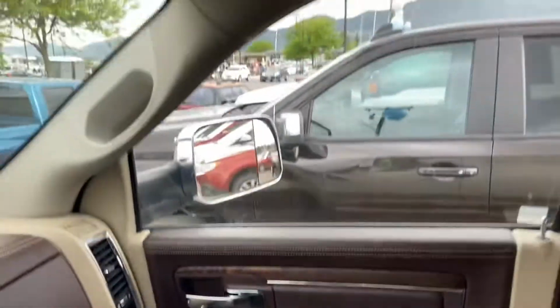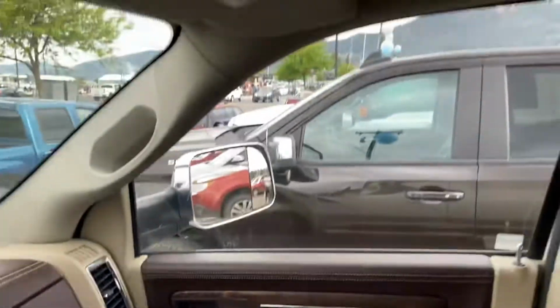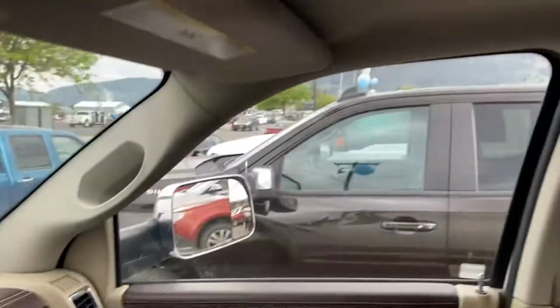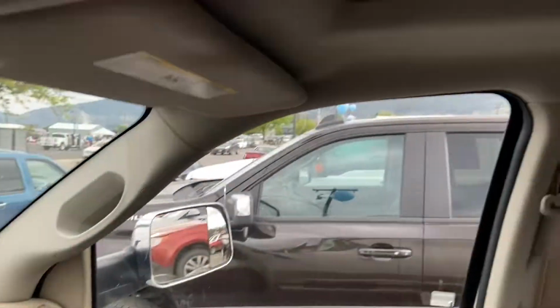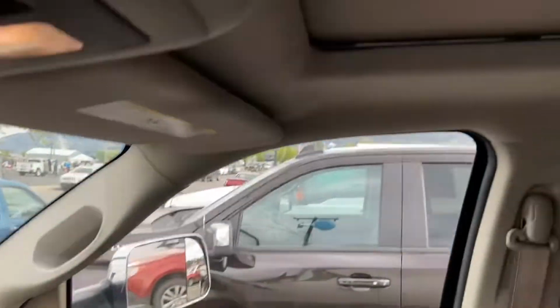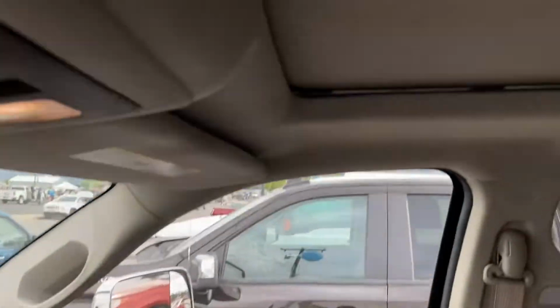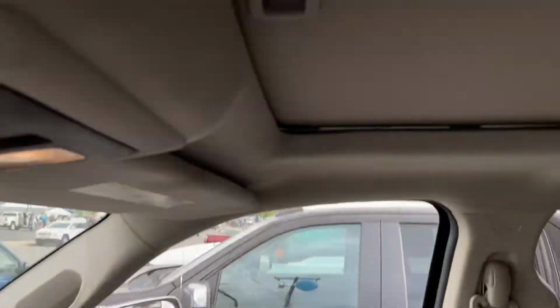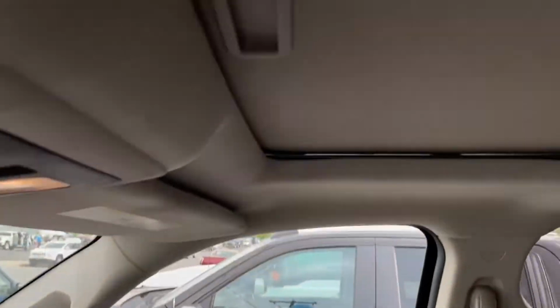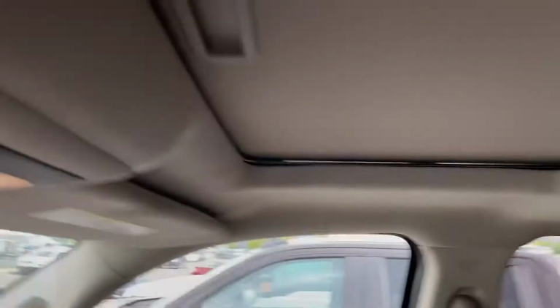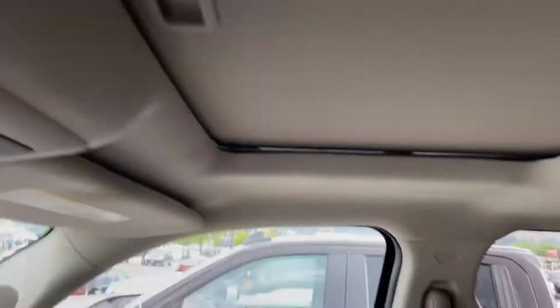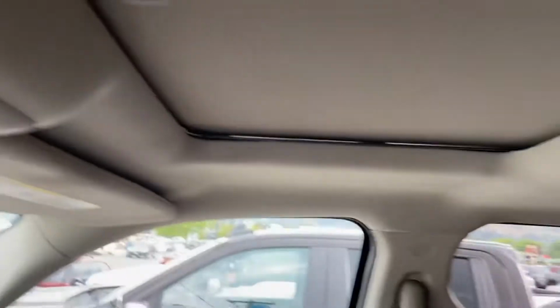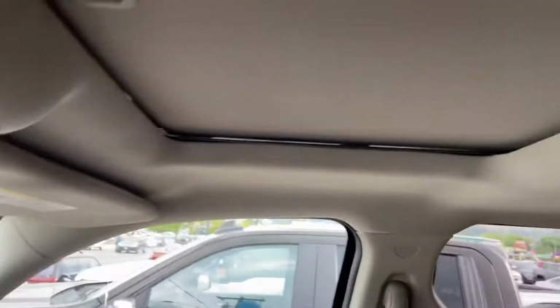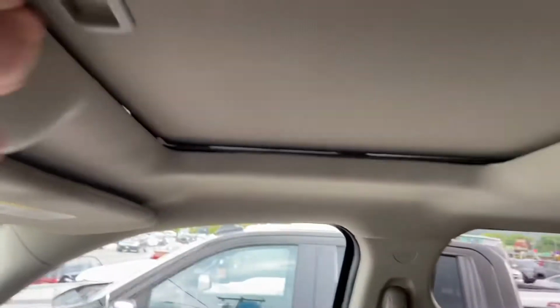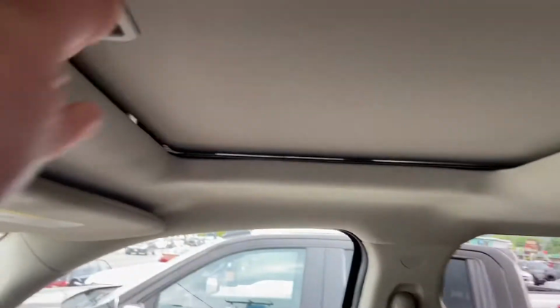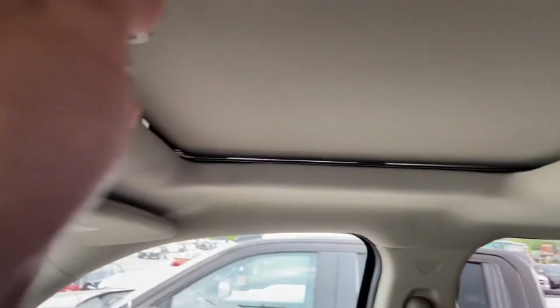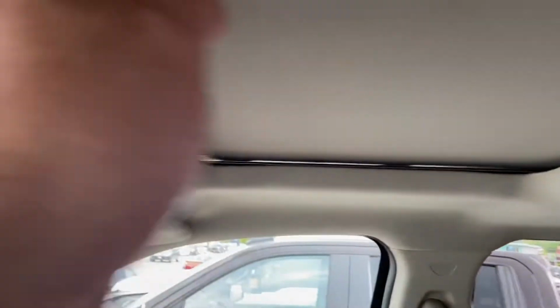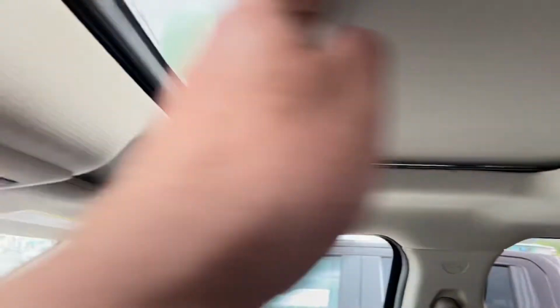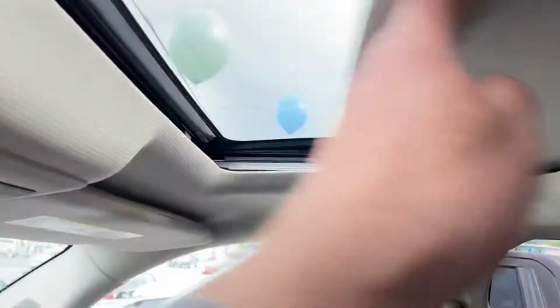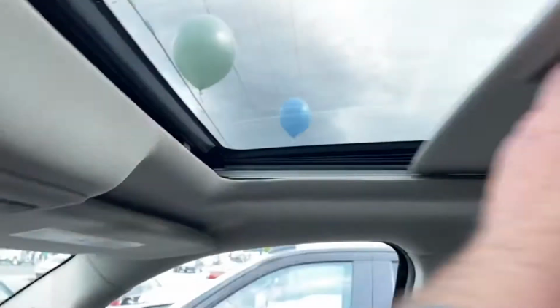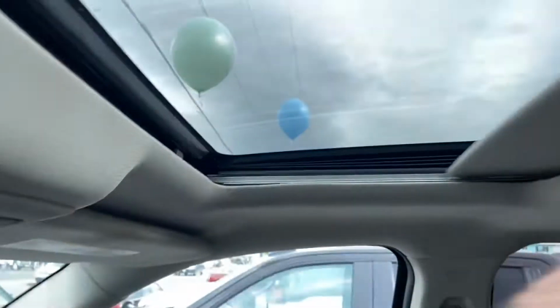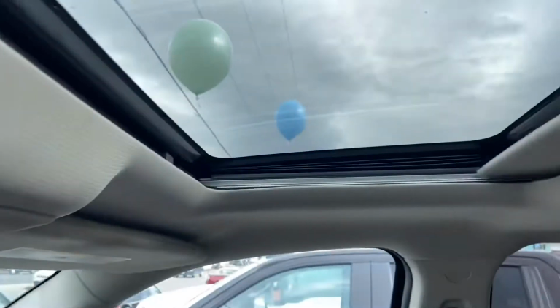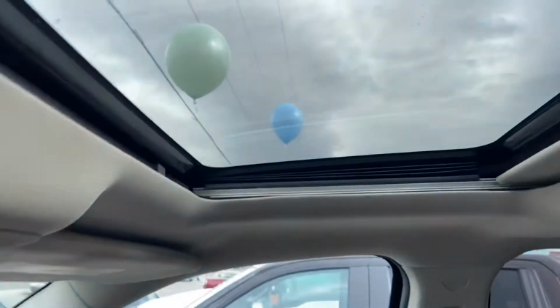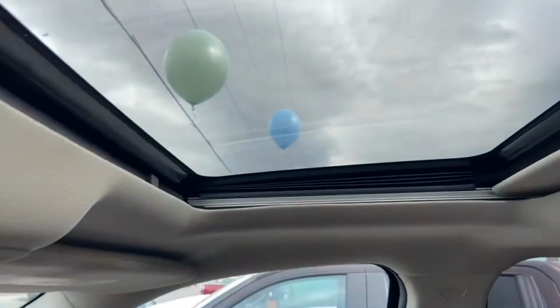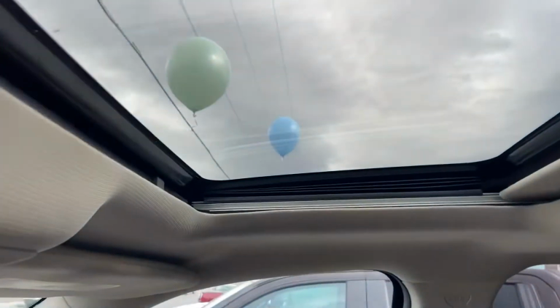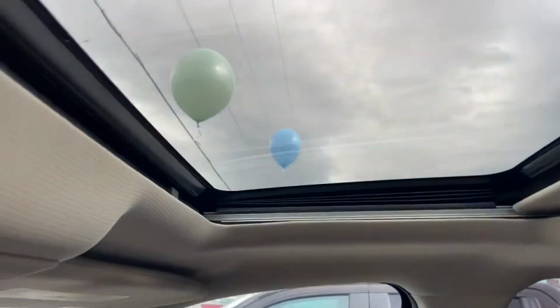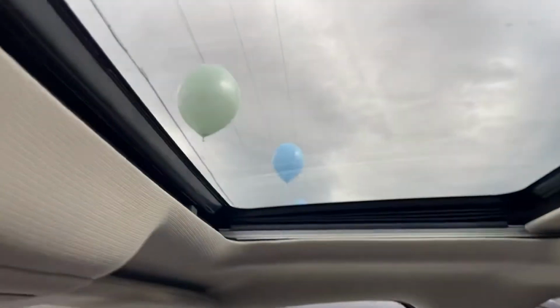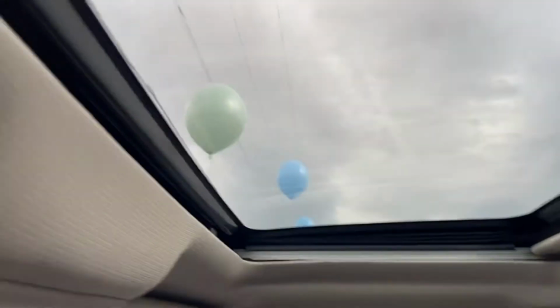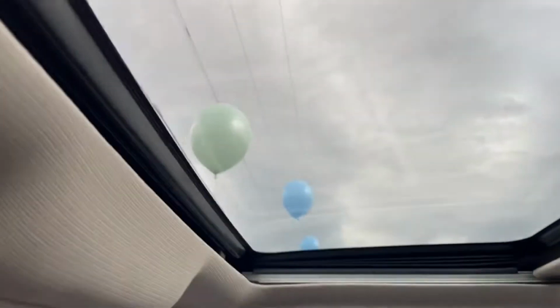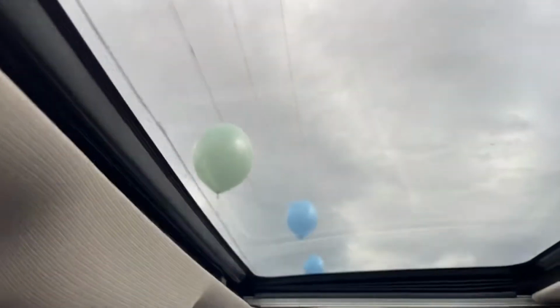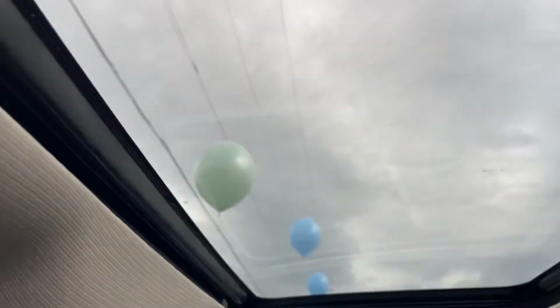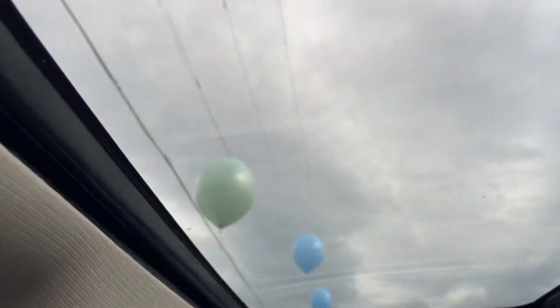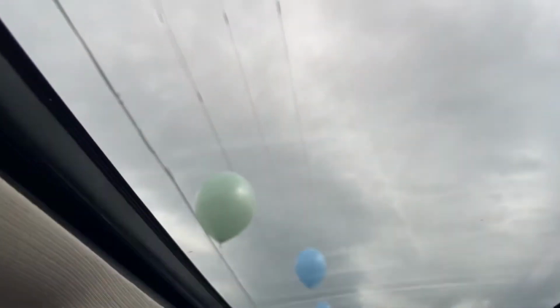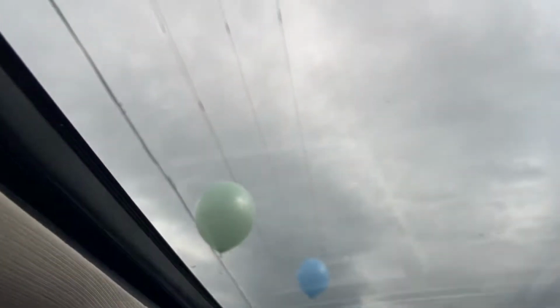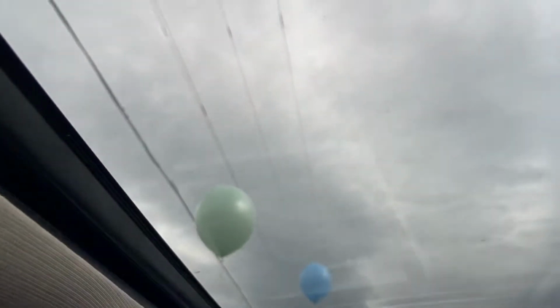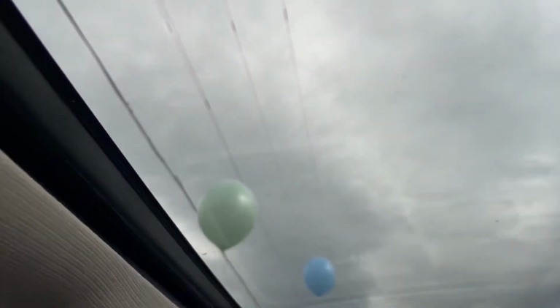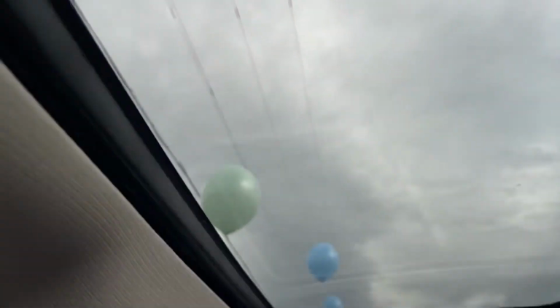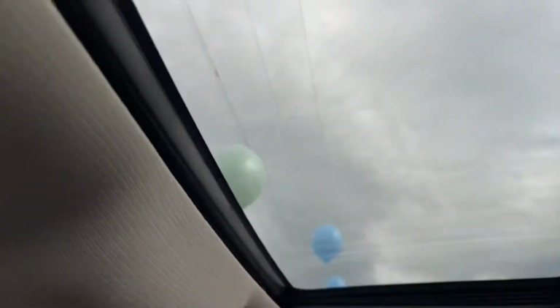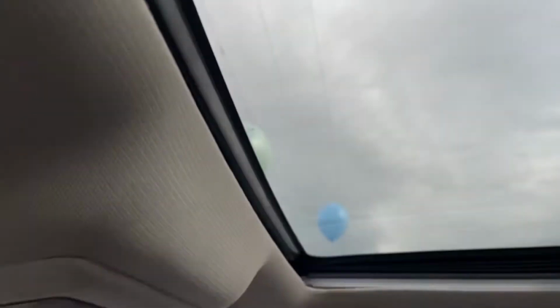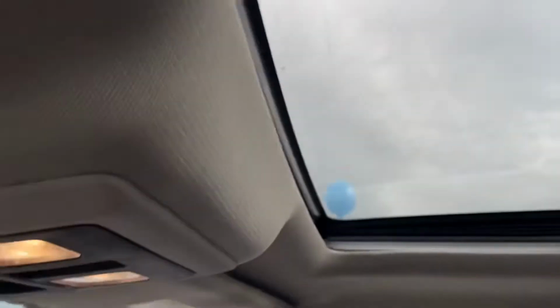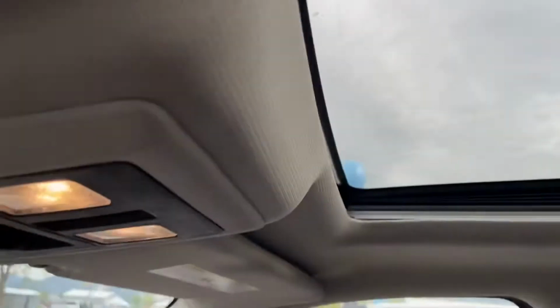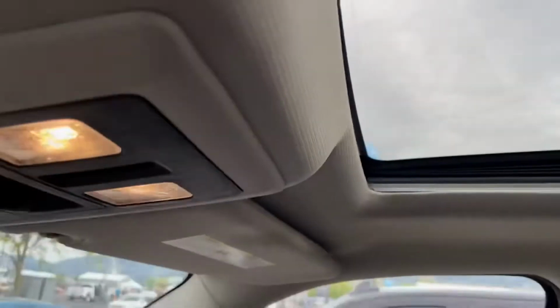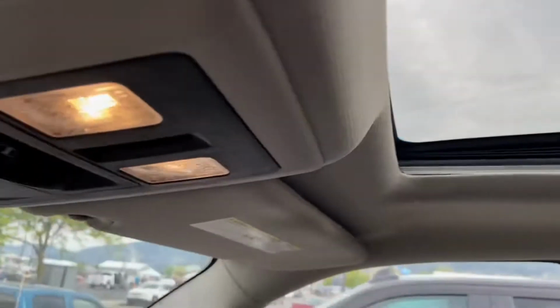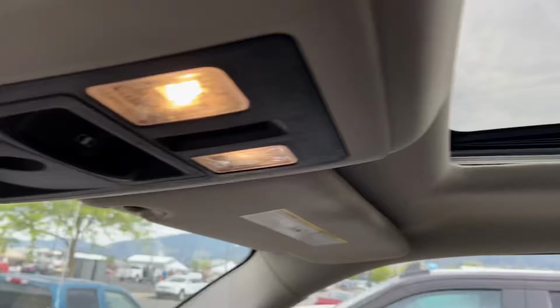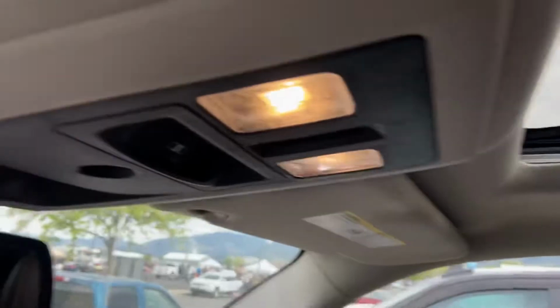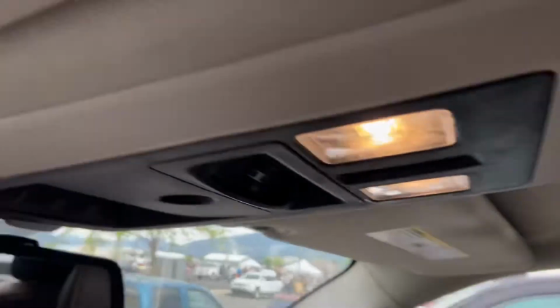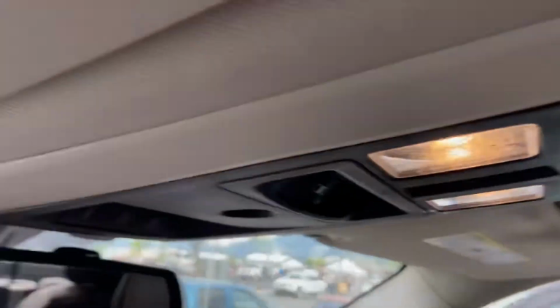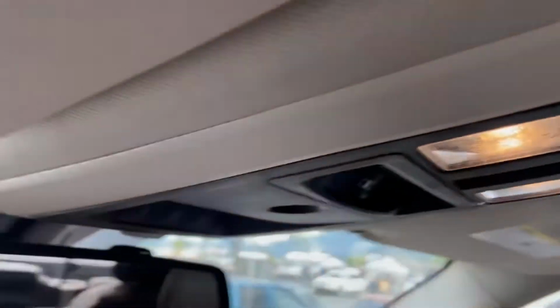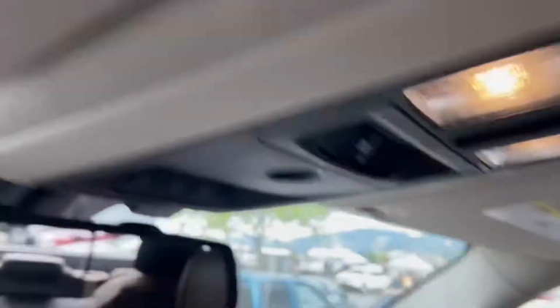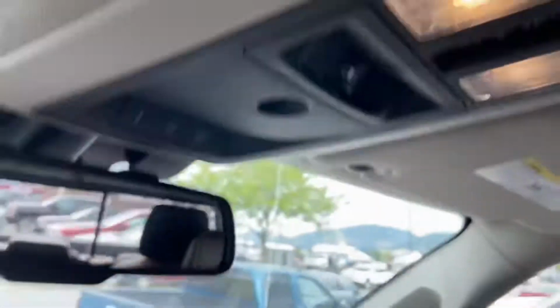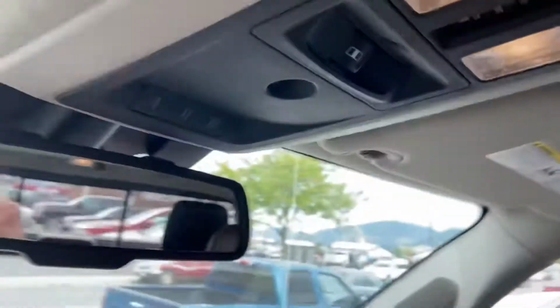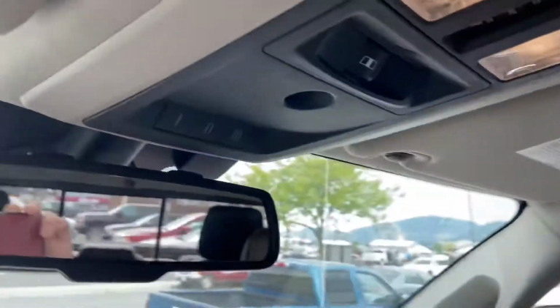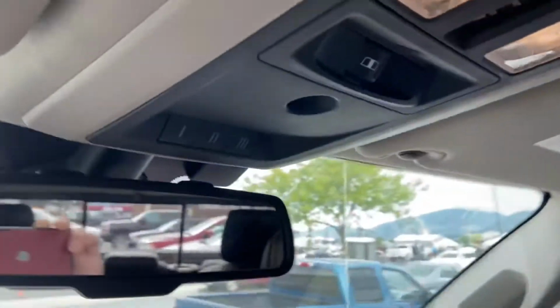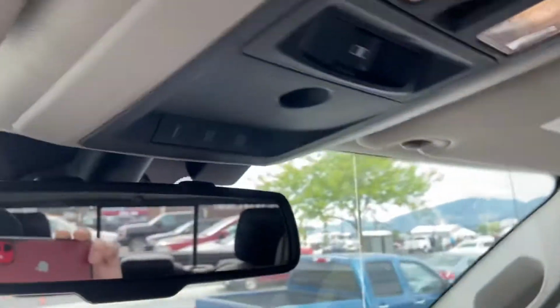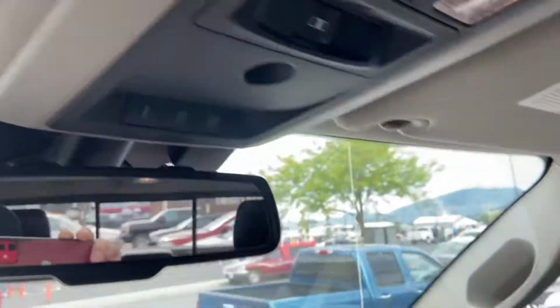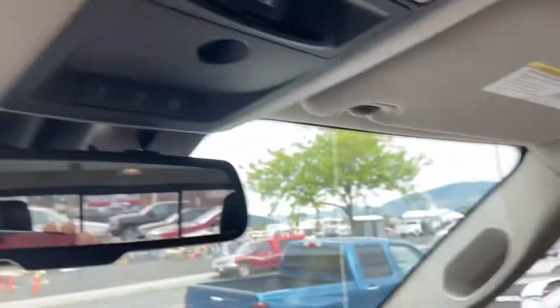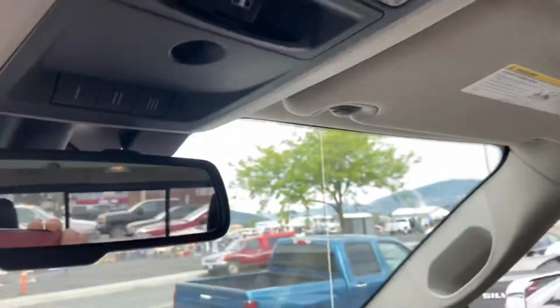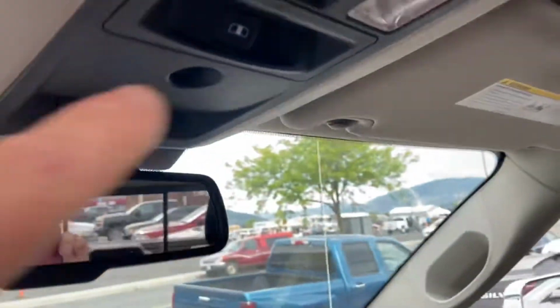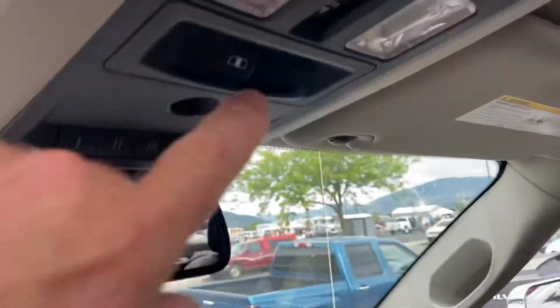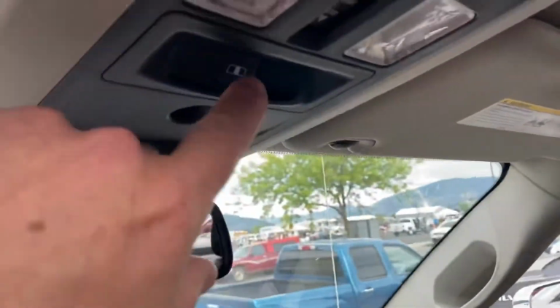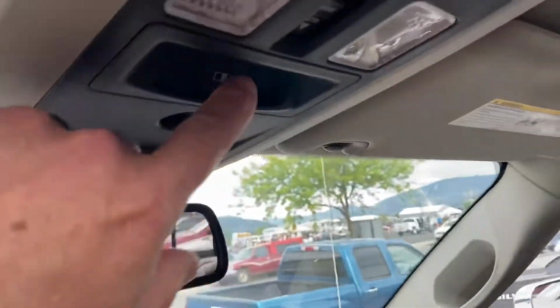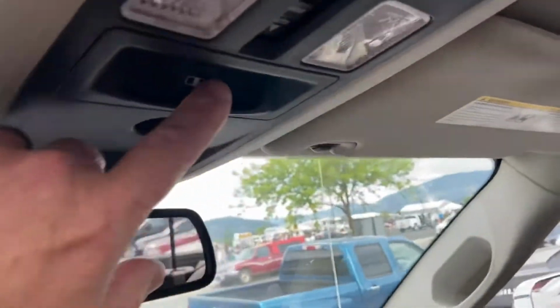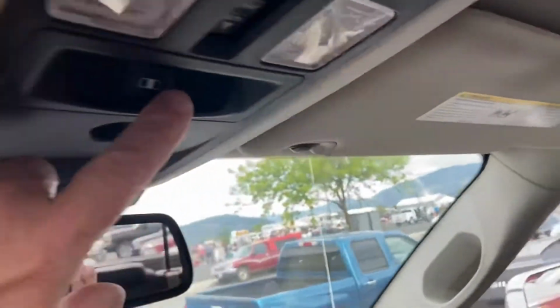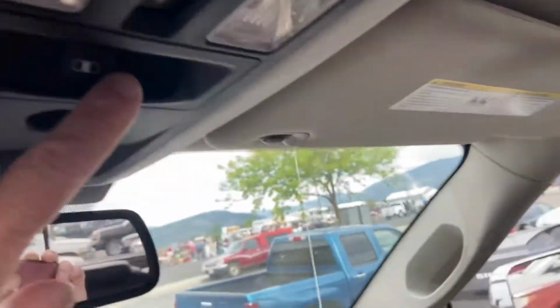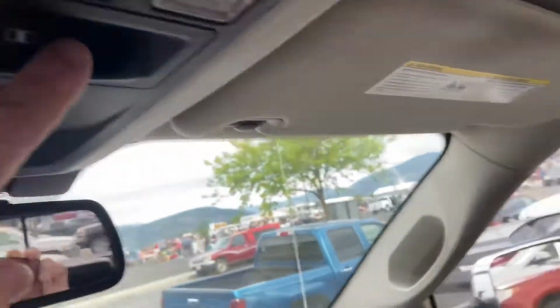Oh, it's got a sunroof too — let's open that up. So it's got the sunroof, and a power sliding rear window.